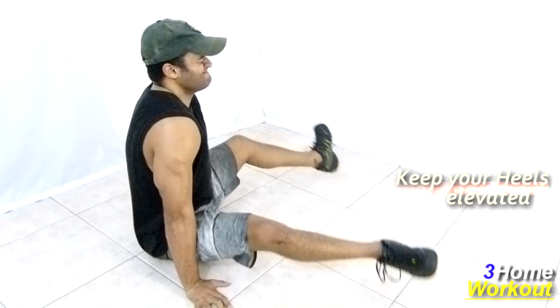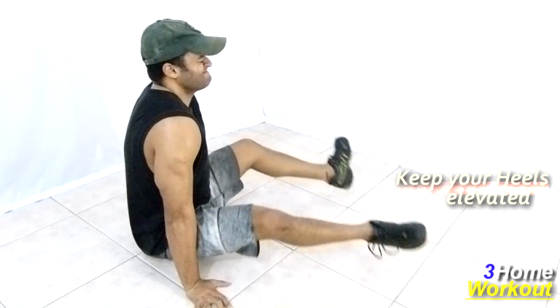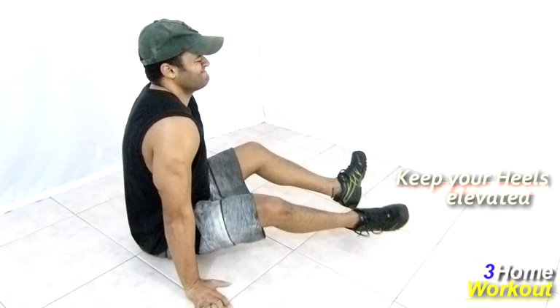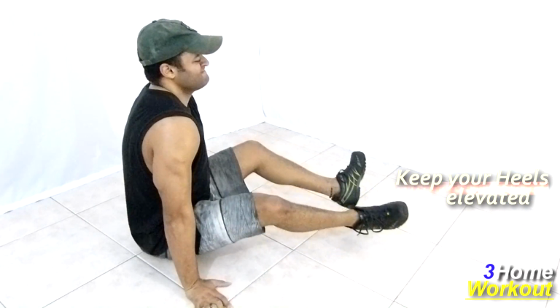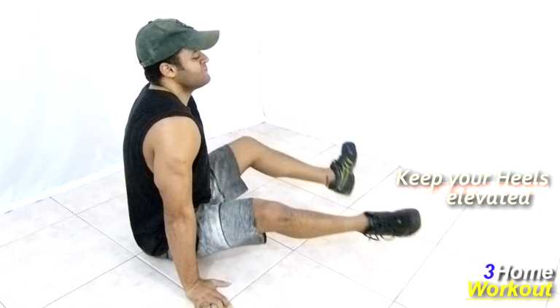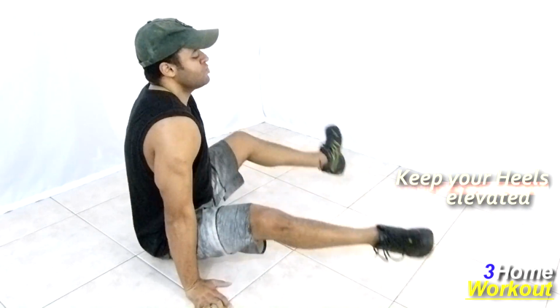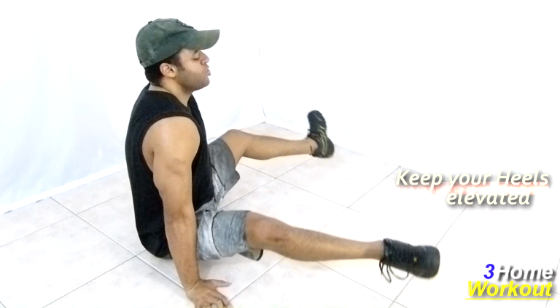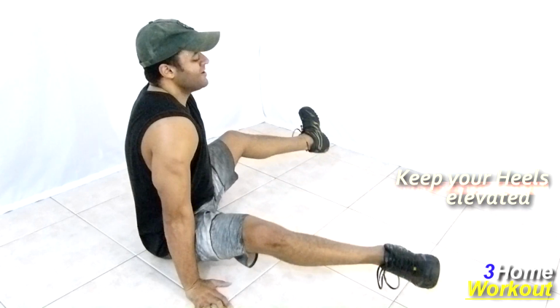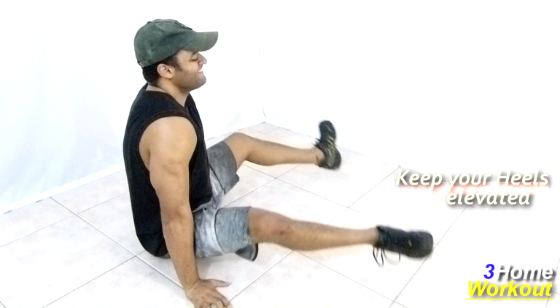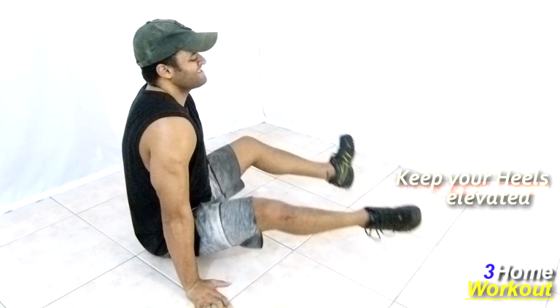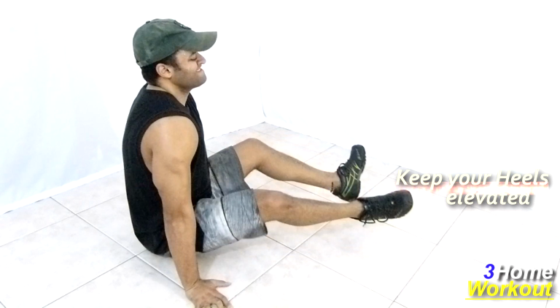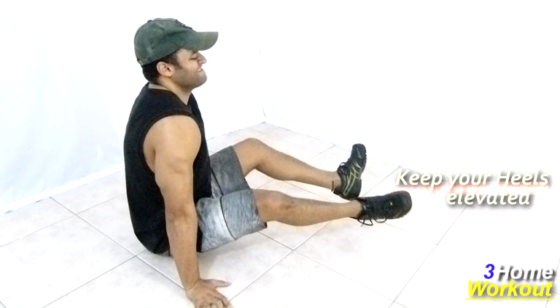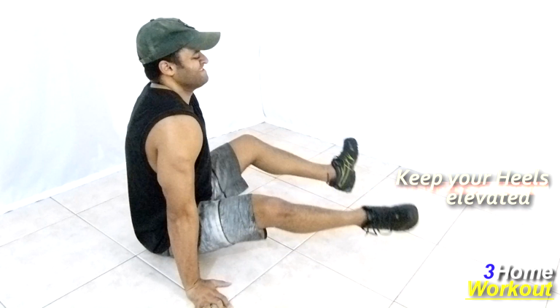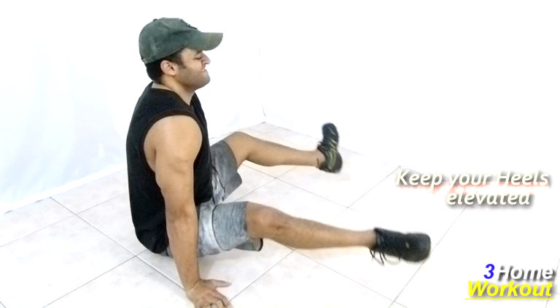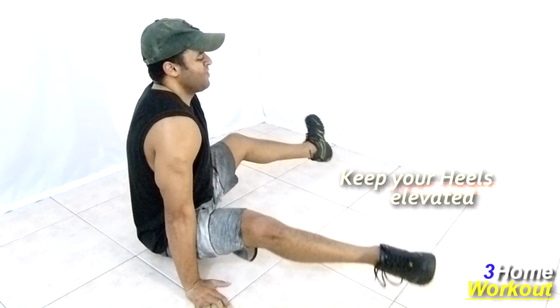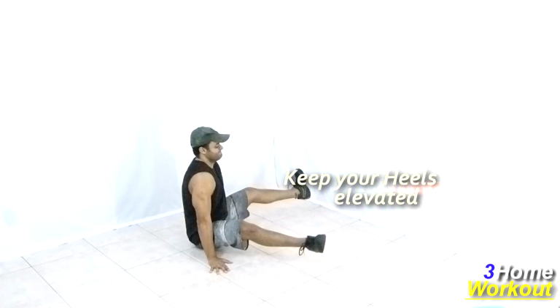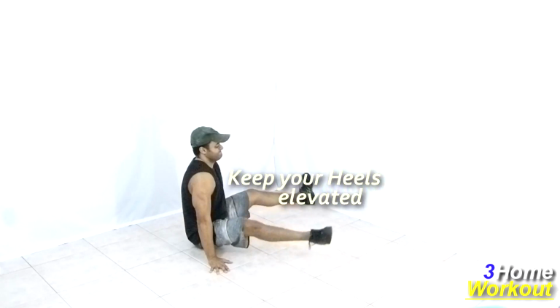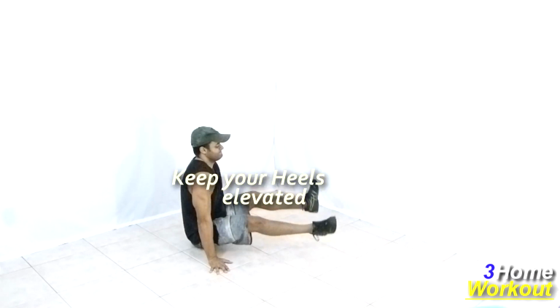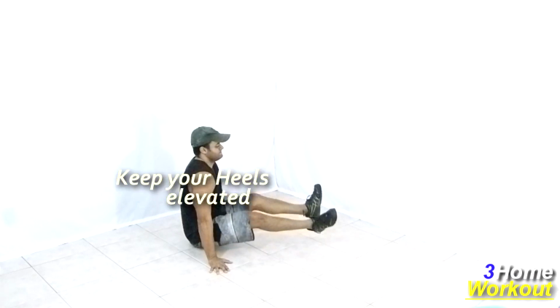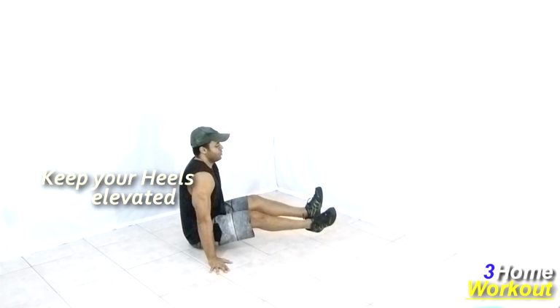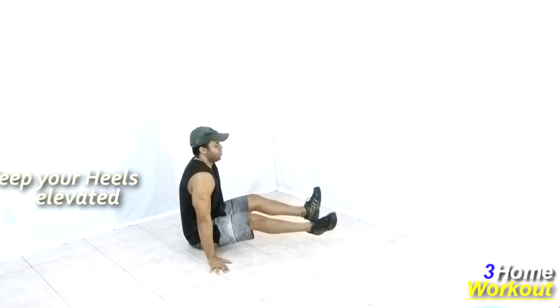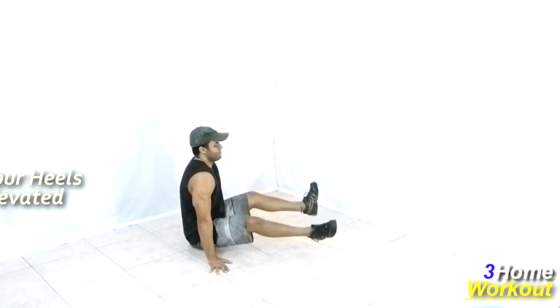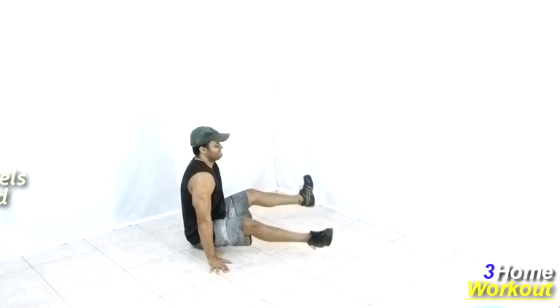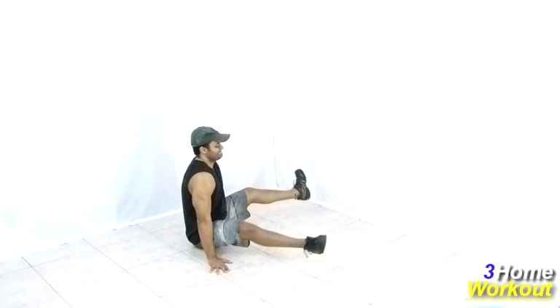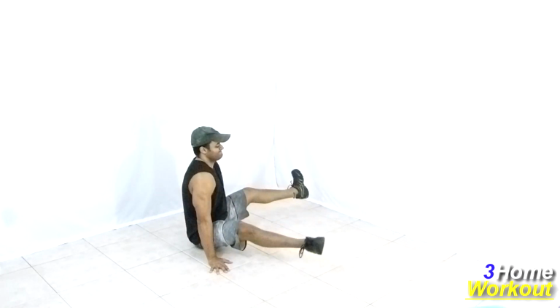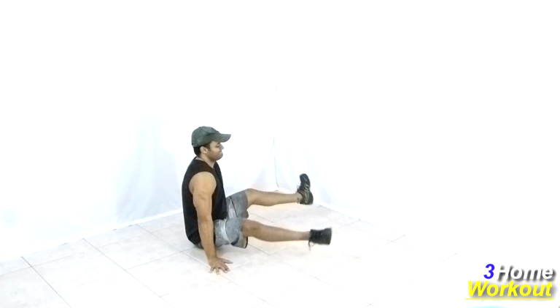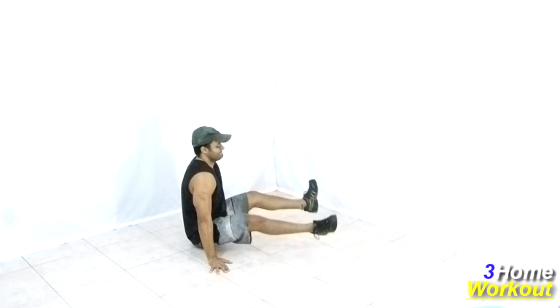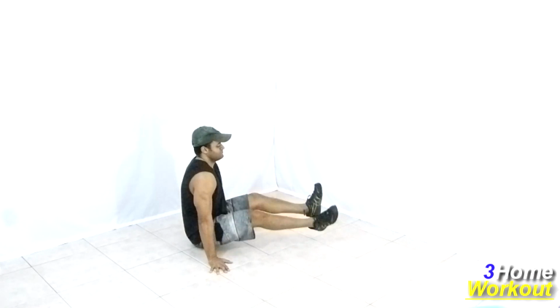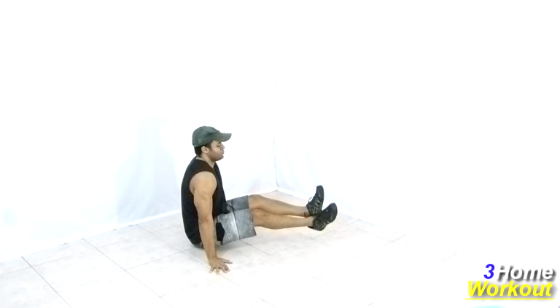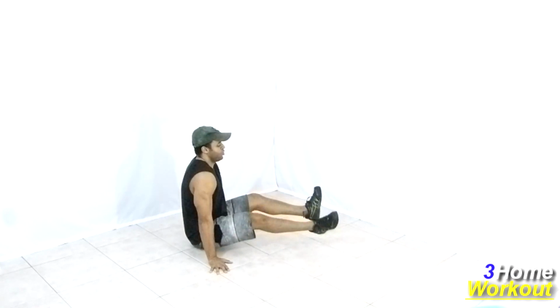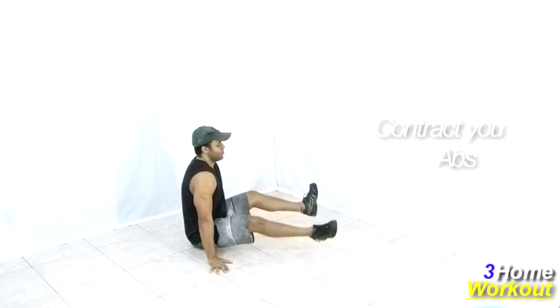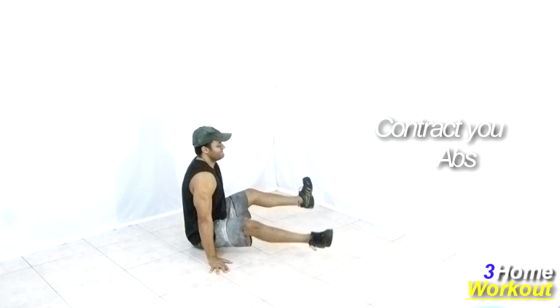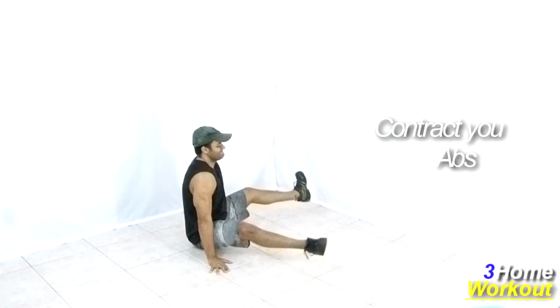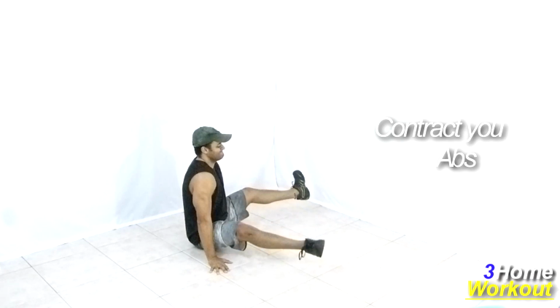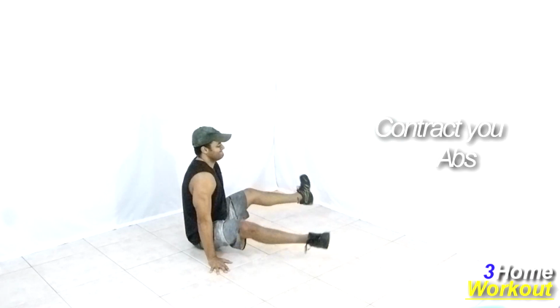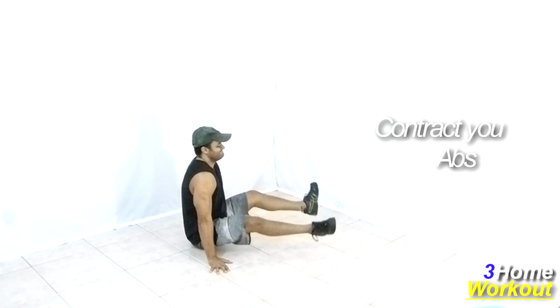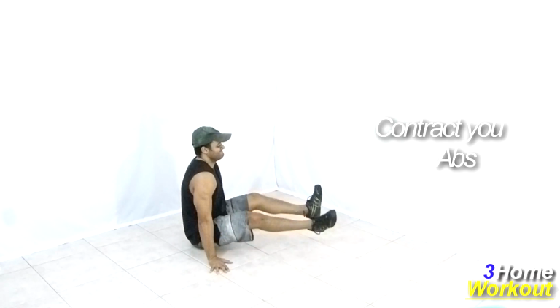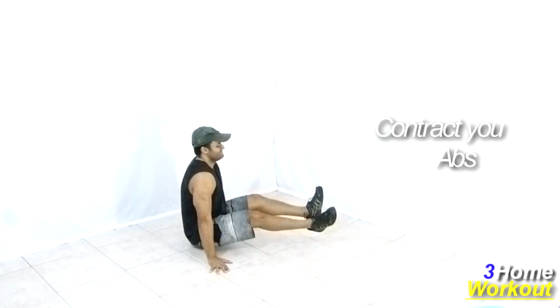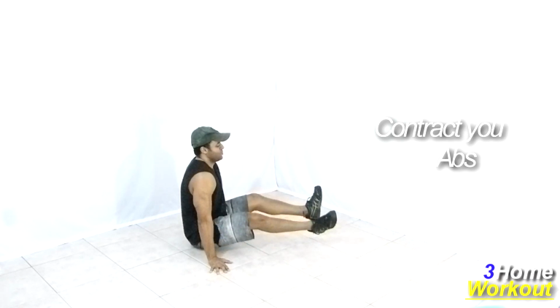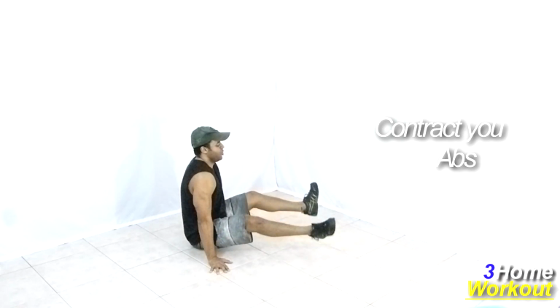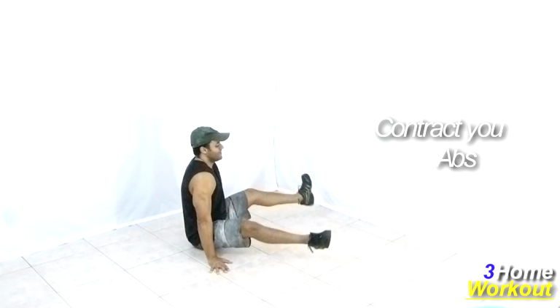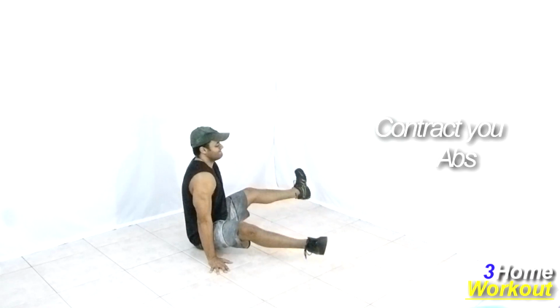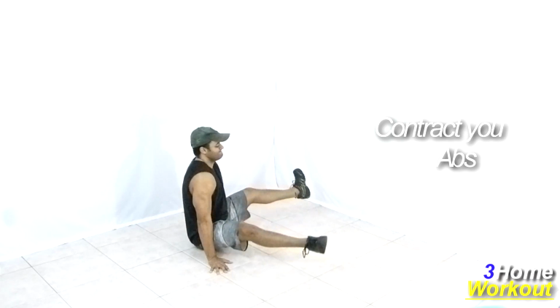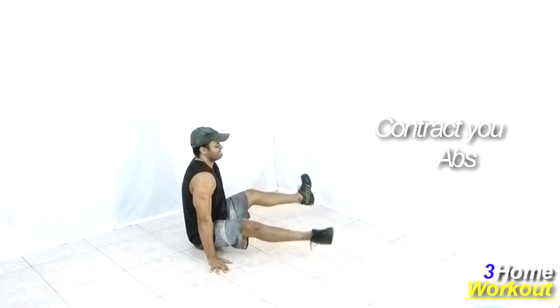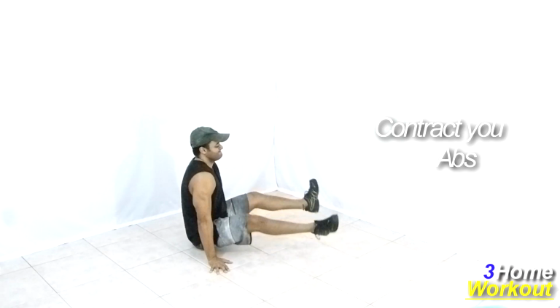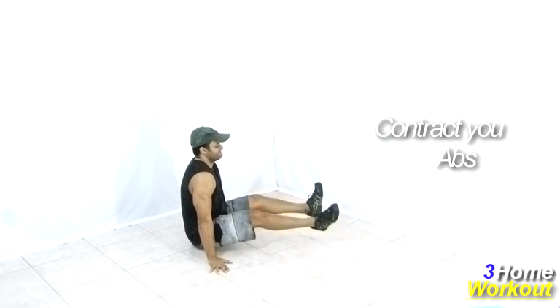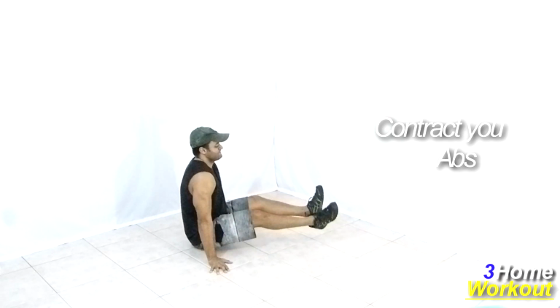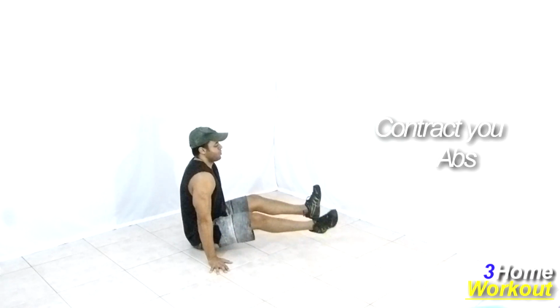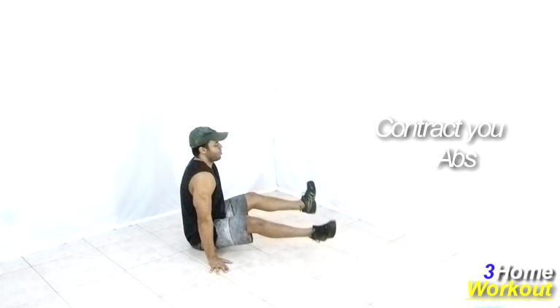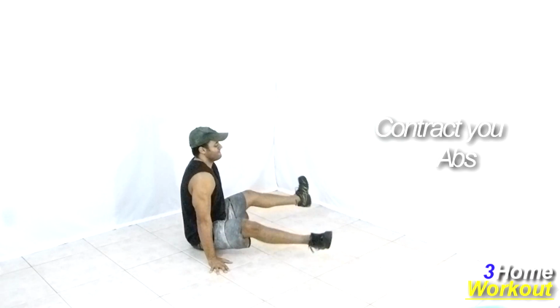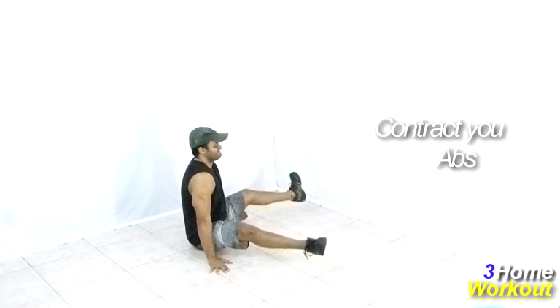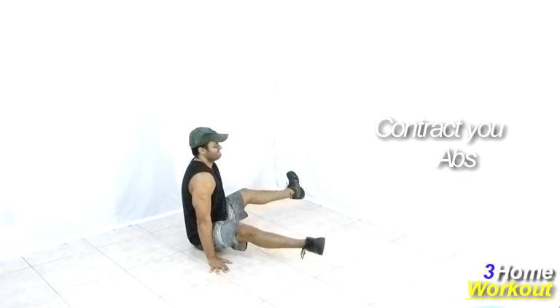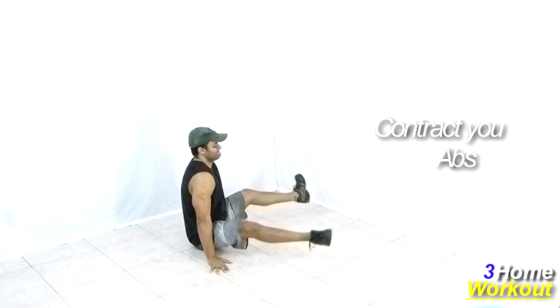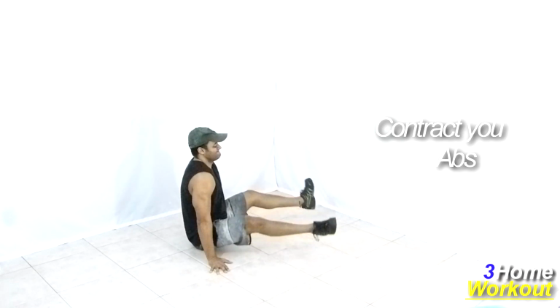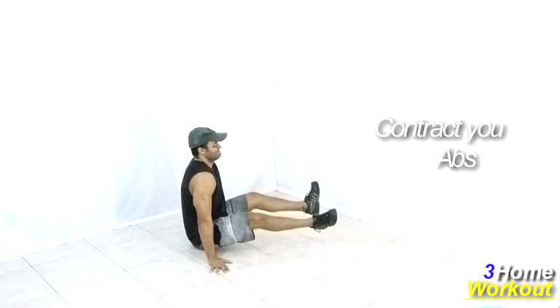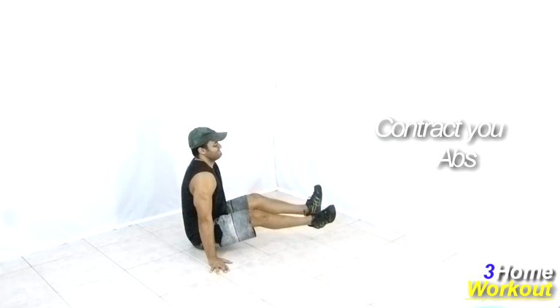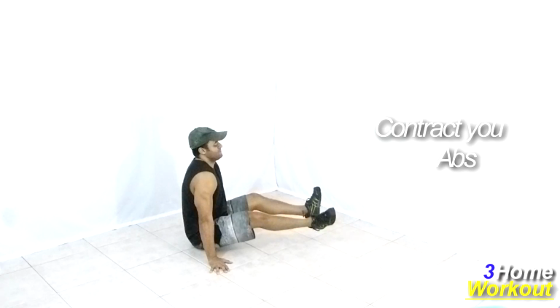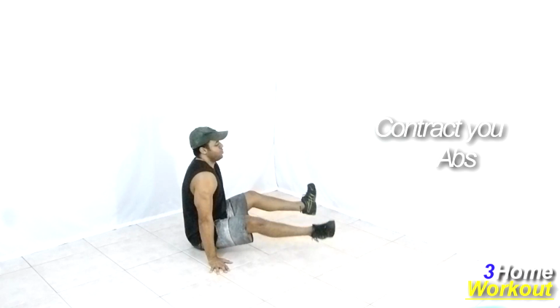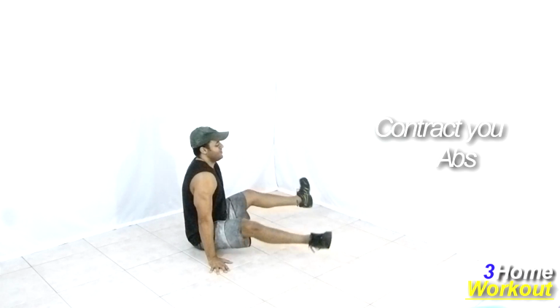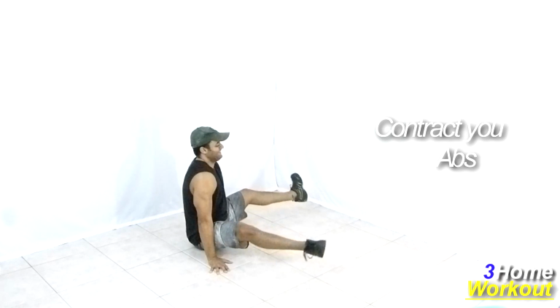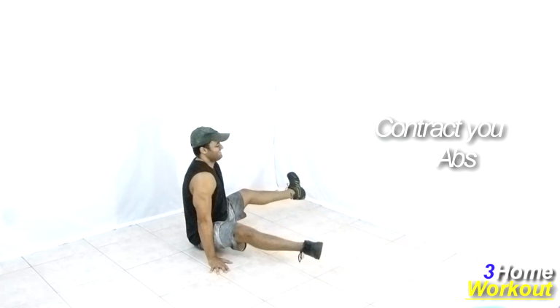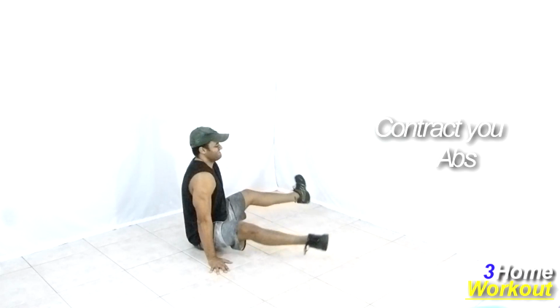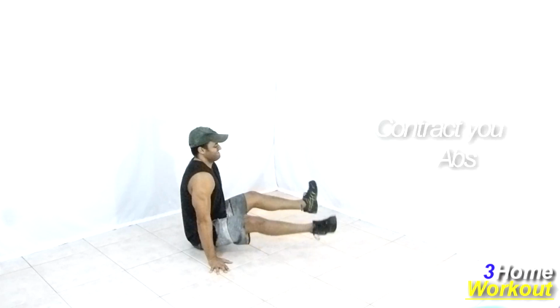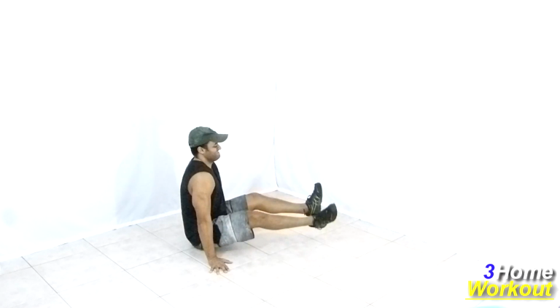In this exercise, don't touch your heel on the ground during the movement. This is a hard exercise, recommended for advanced level.